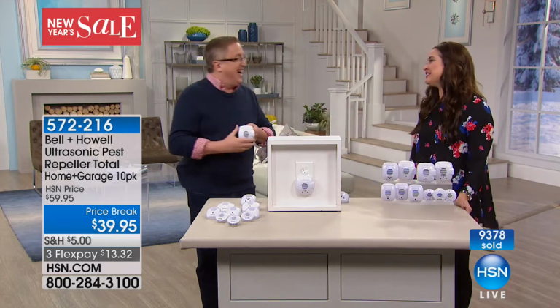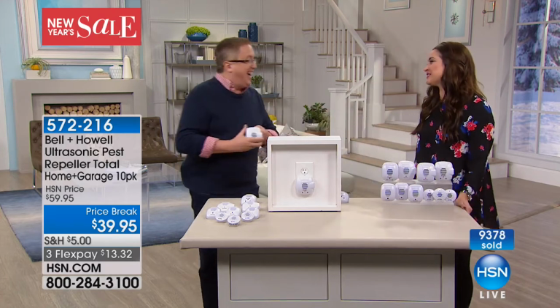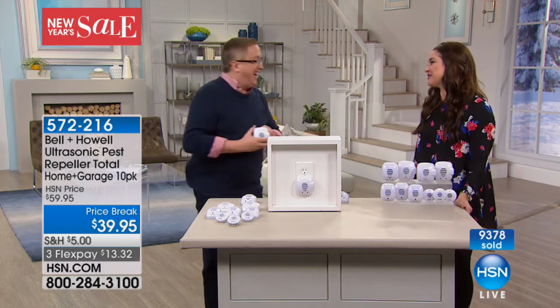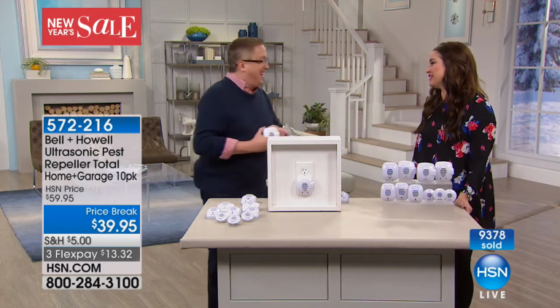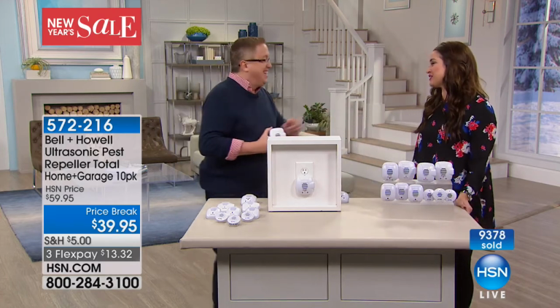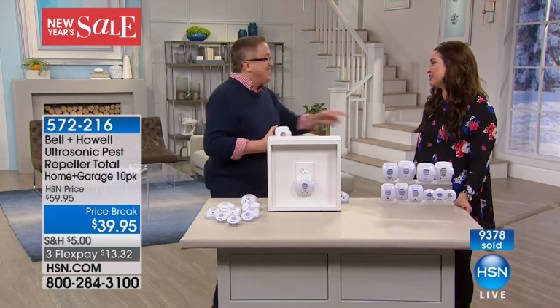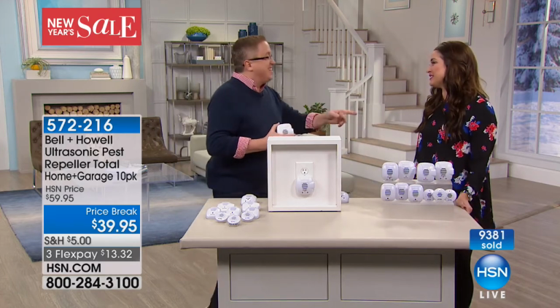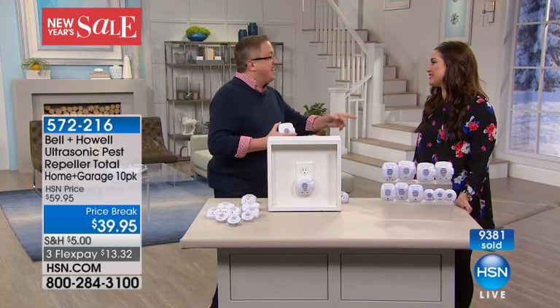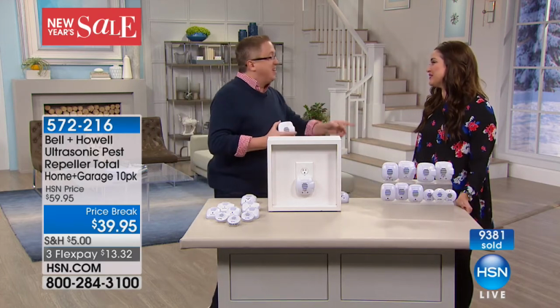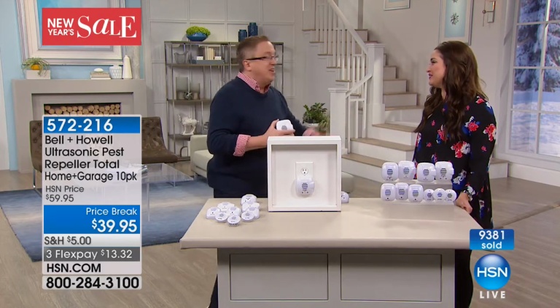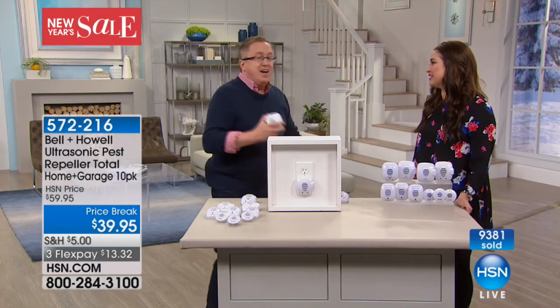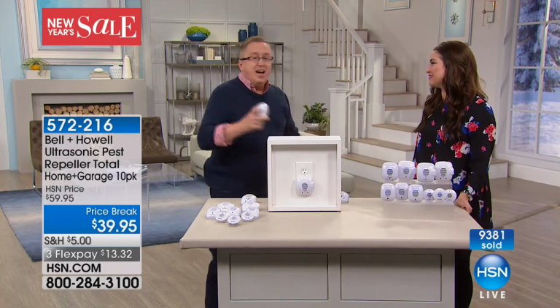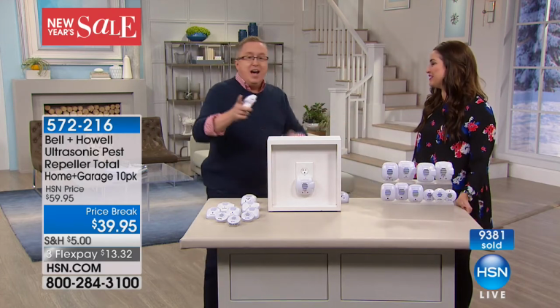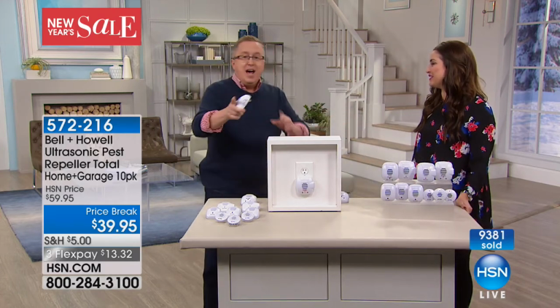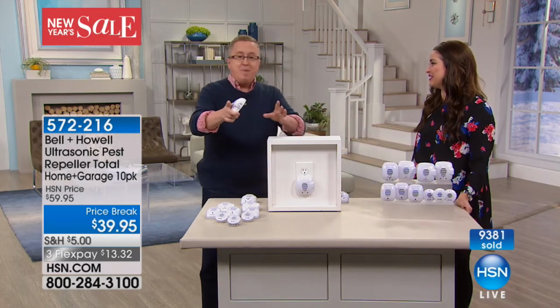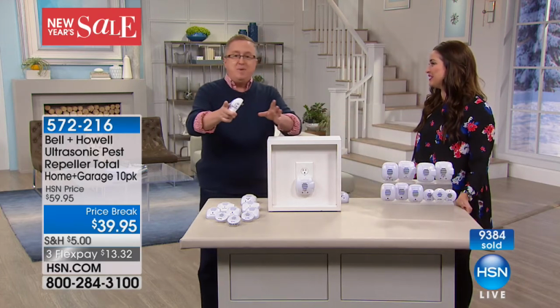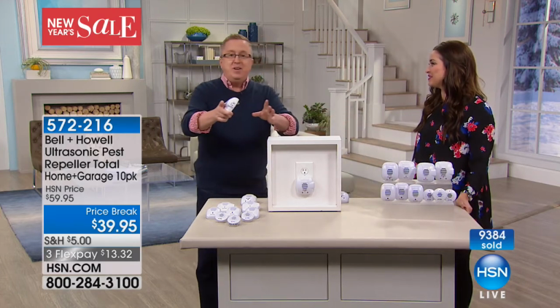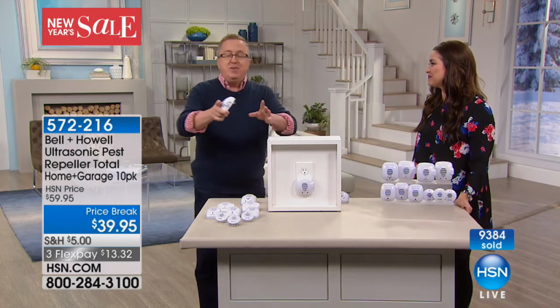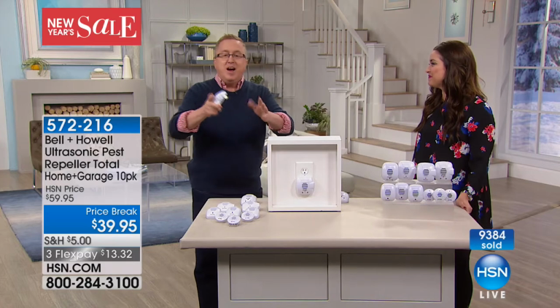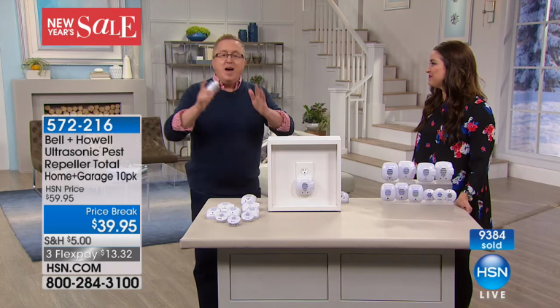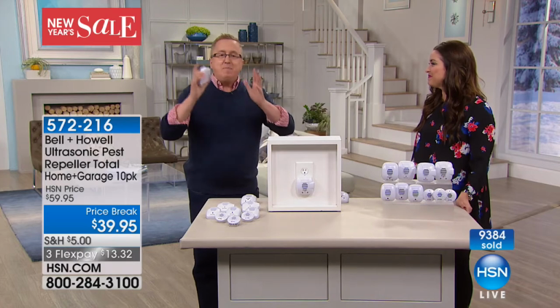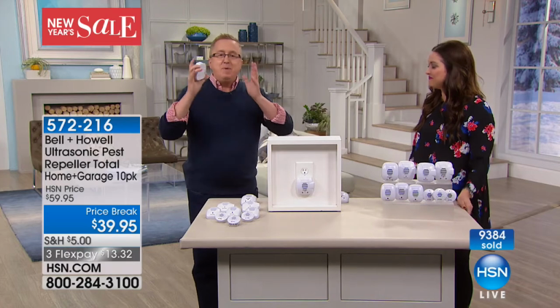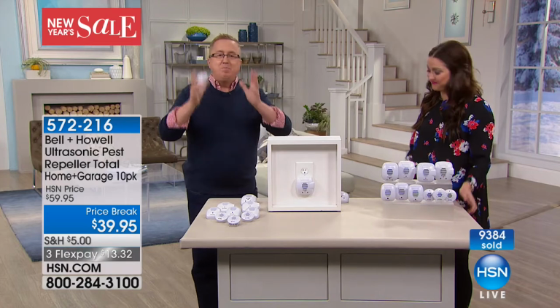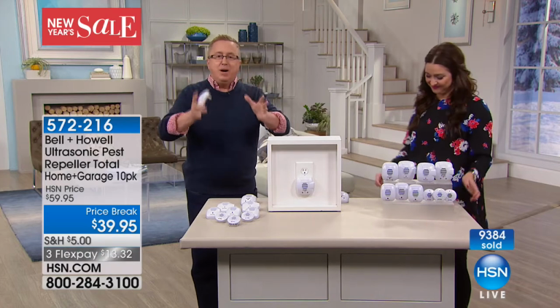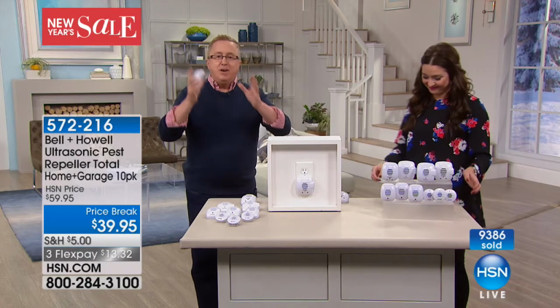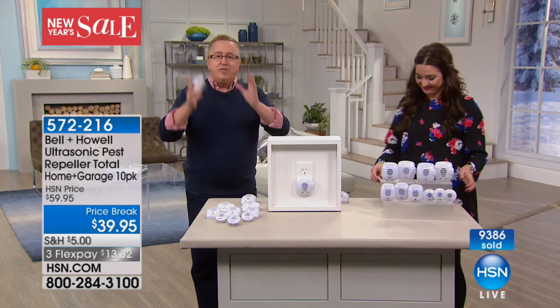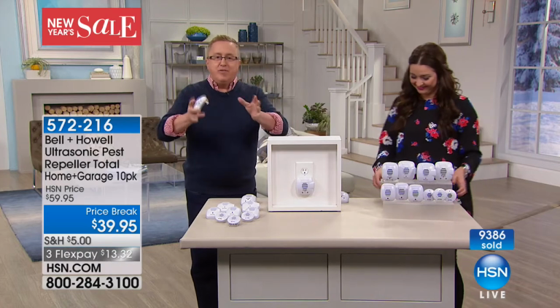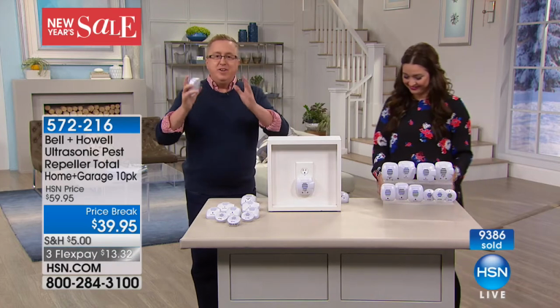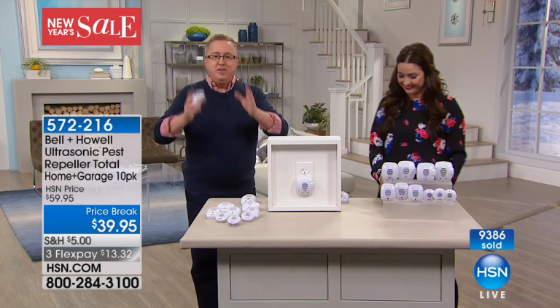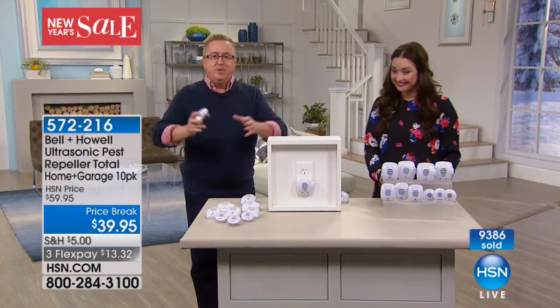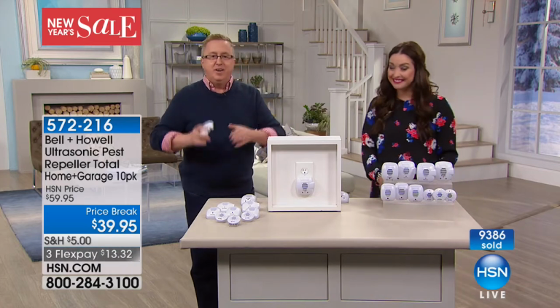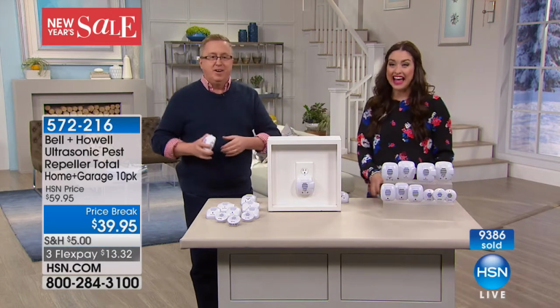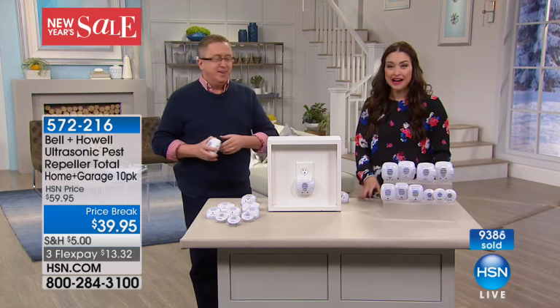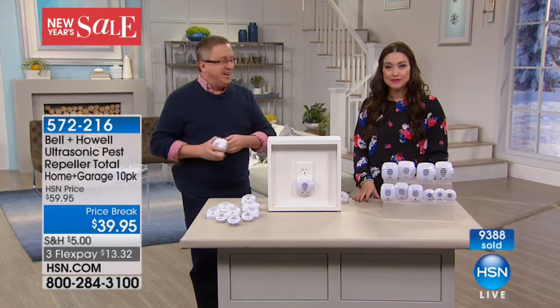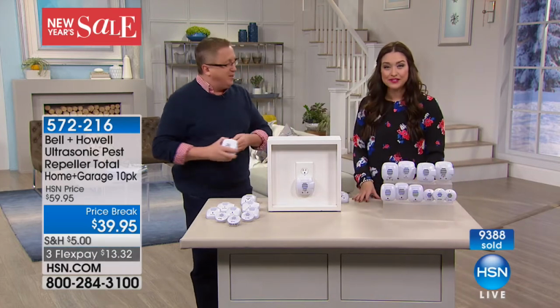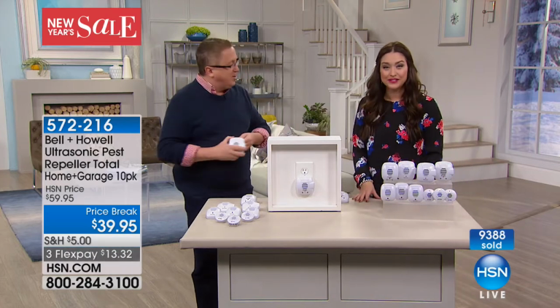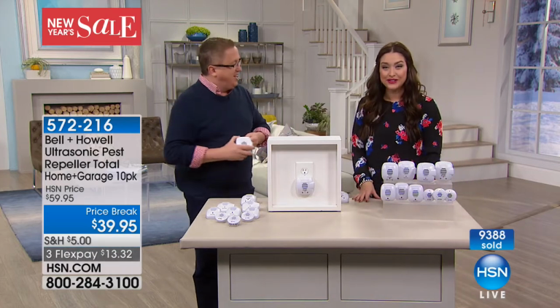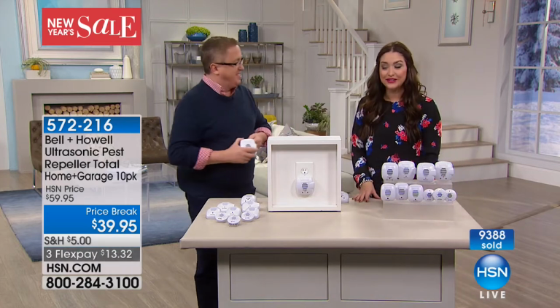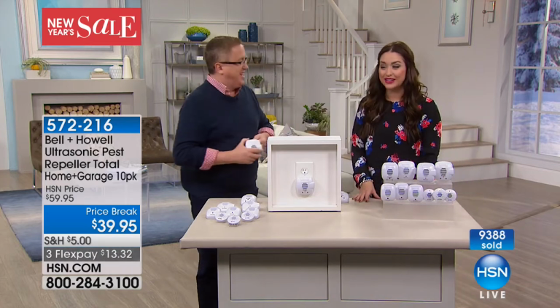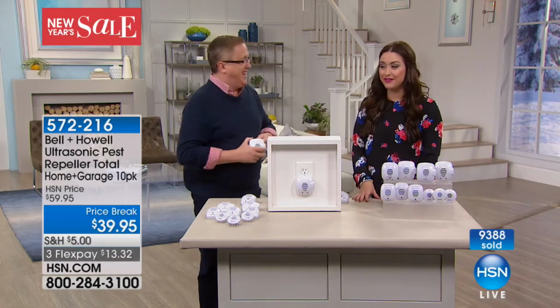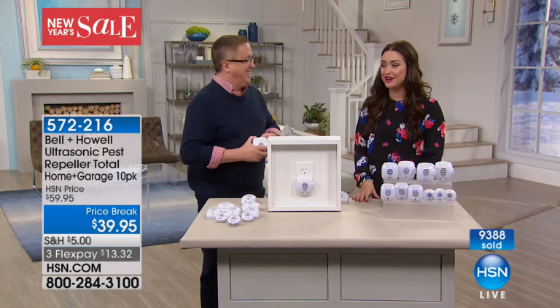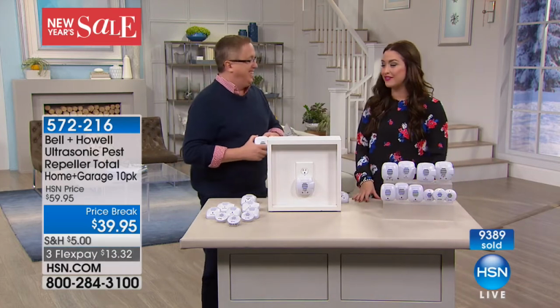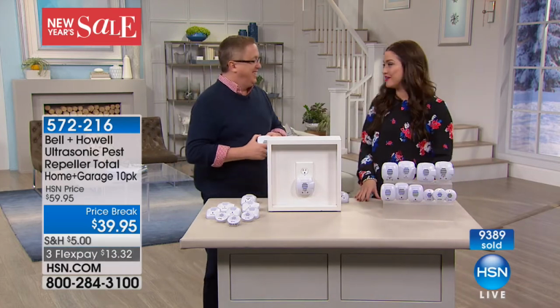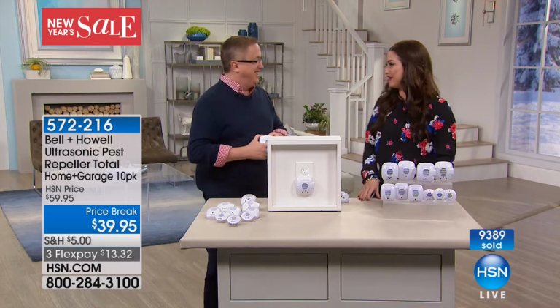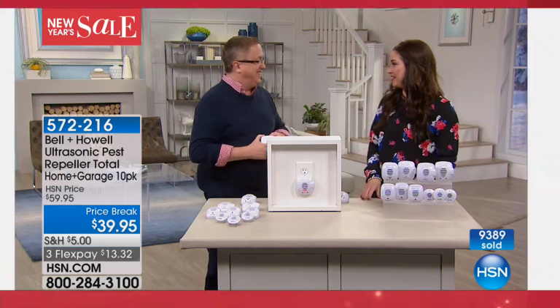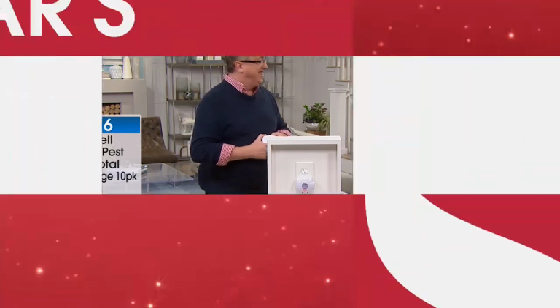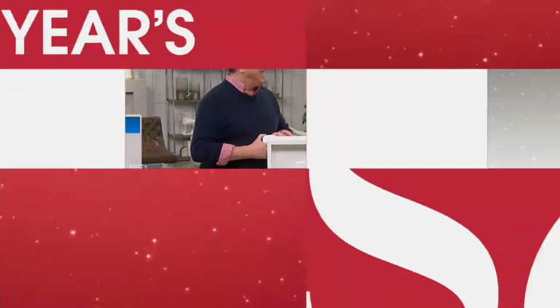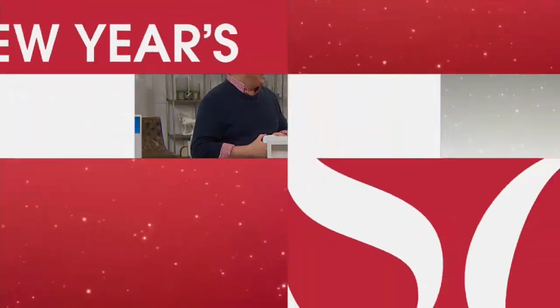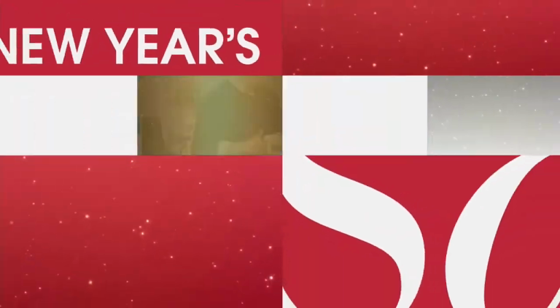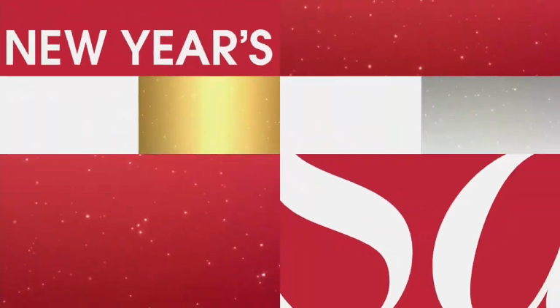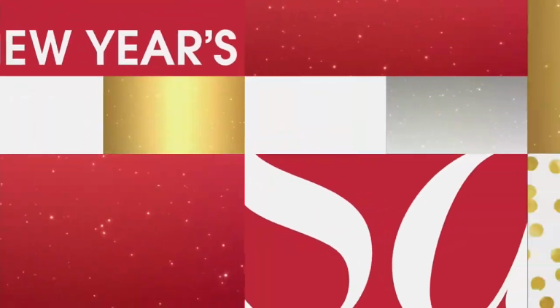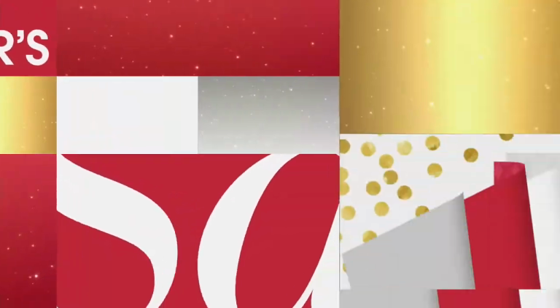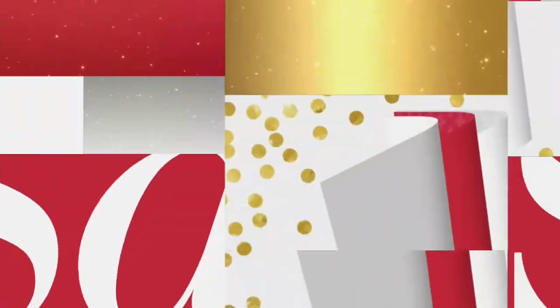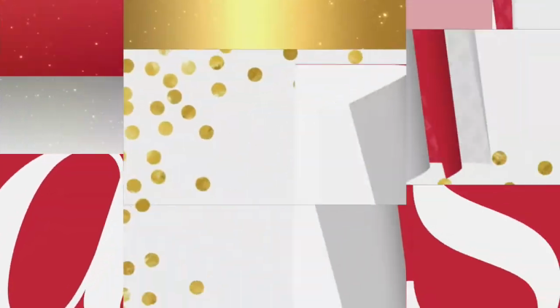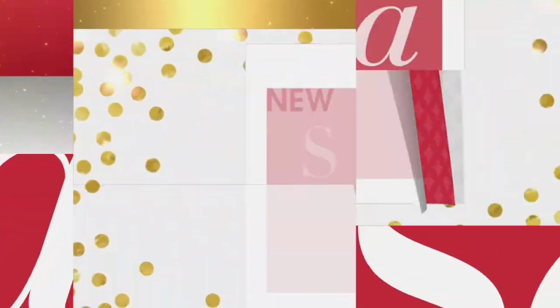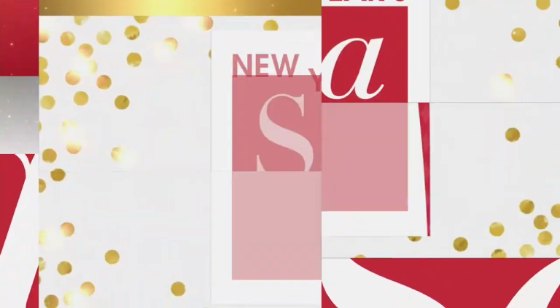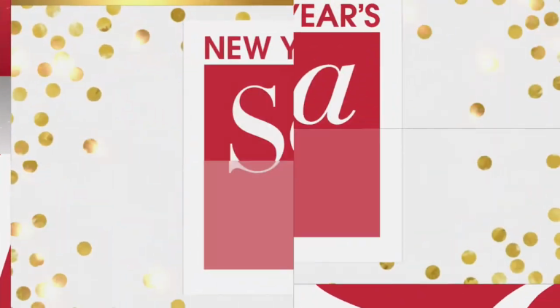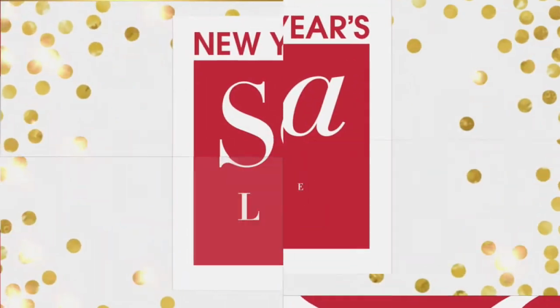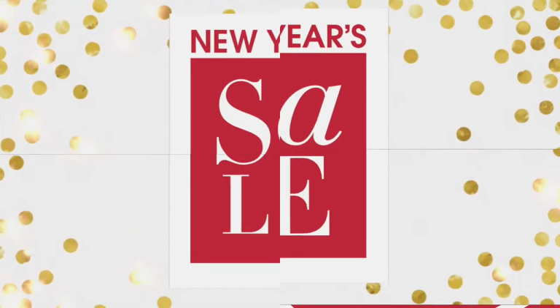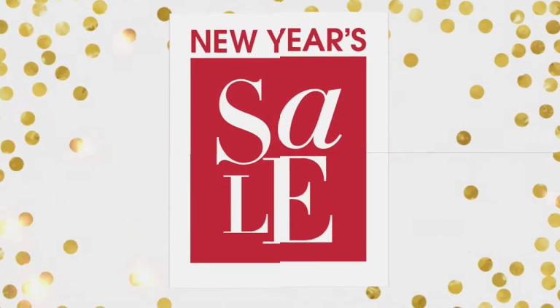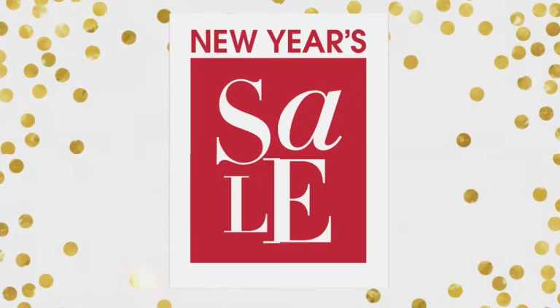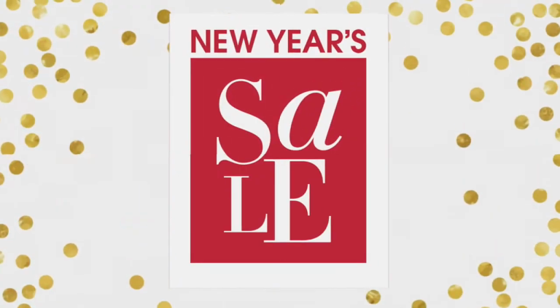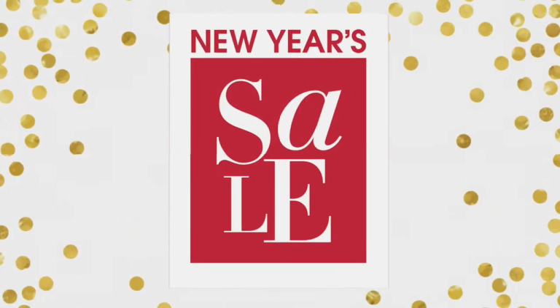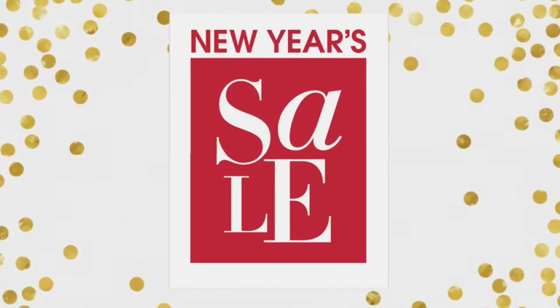Matt, thank you so much — always so fun when you're here. Happy New Year! Happy bug-free New Year! What a great way to go into the New Year — get rid of the pests.